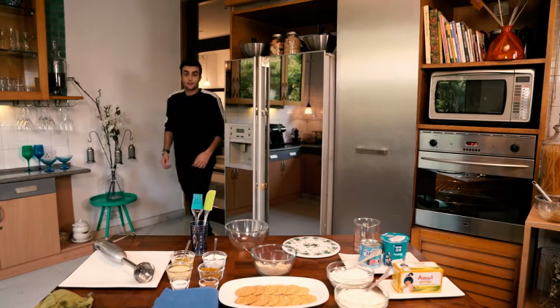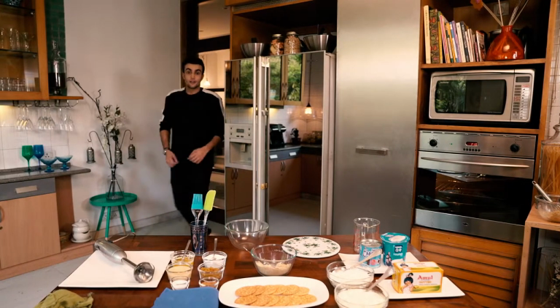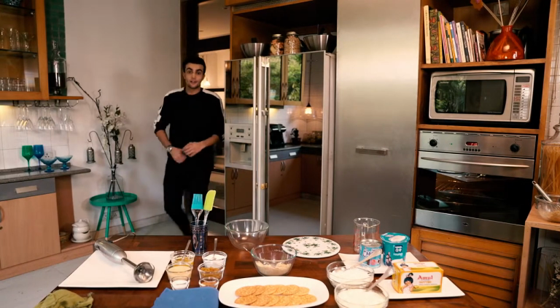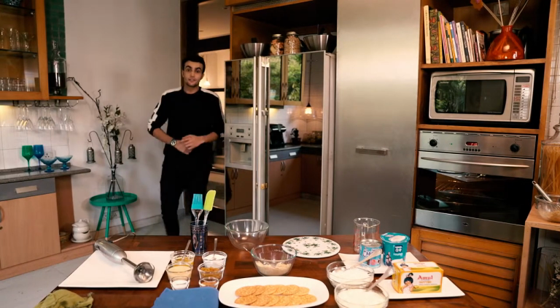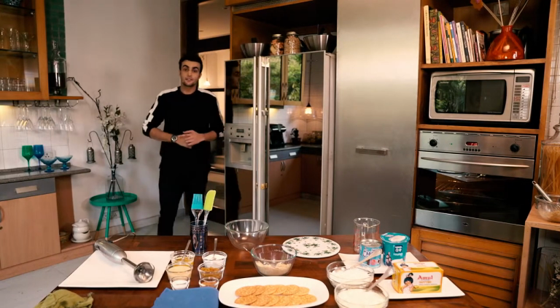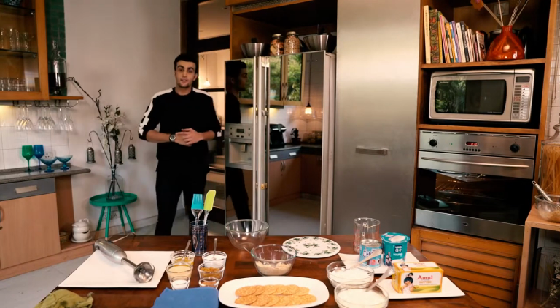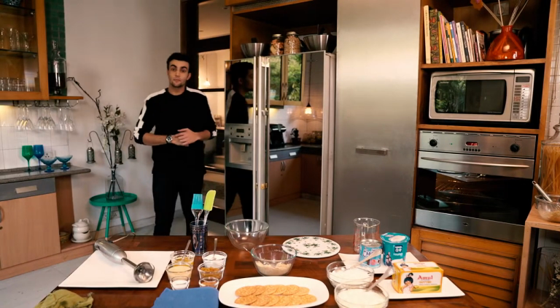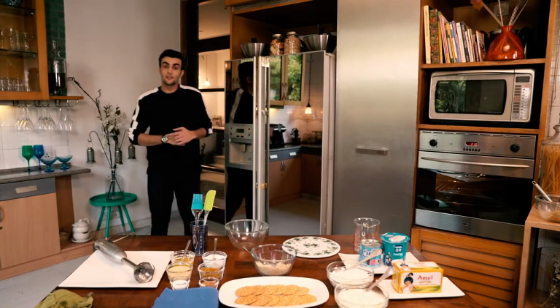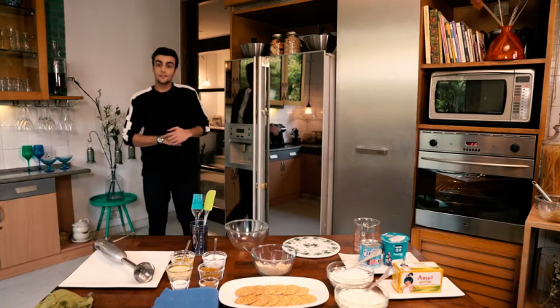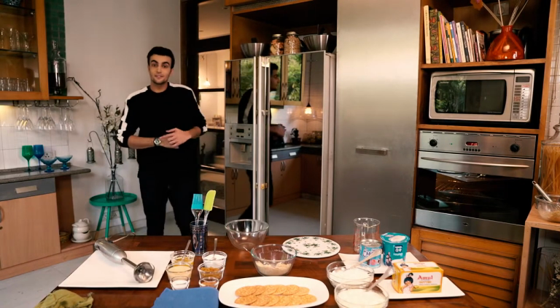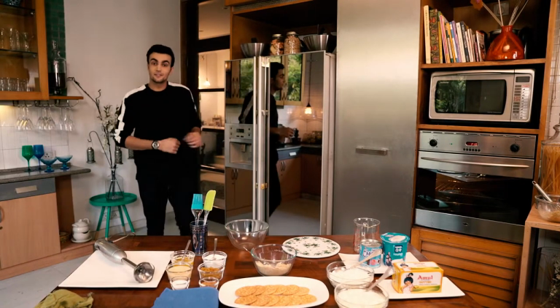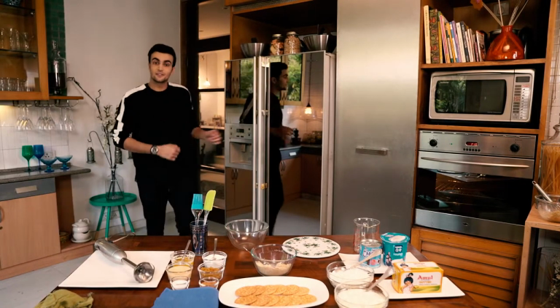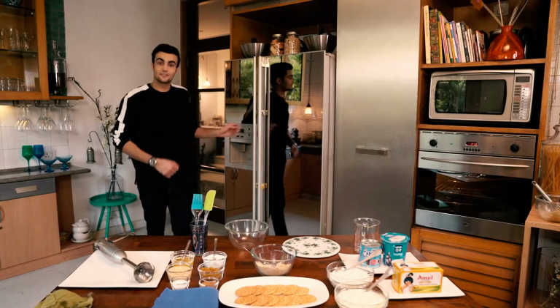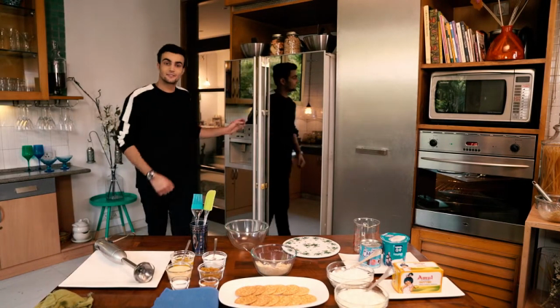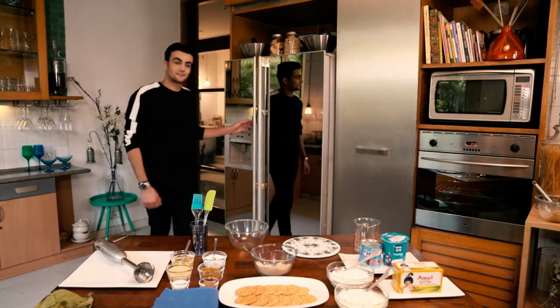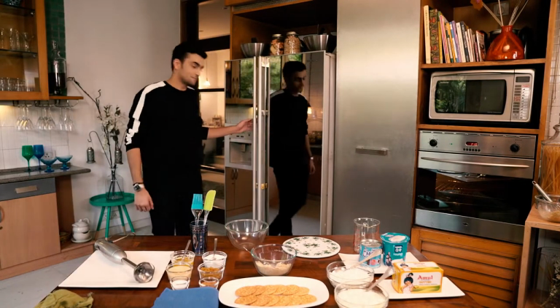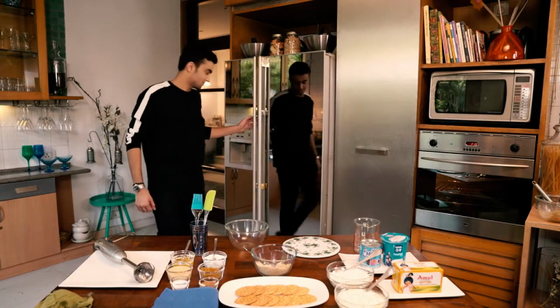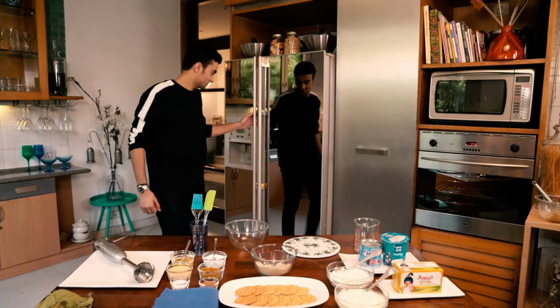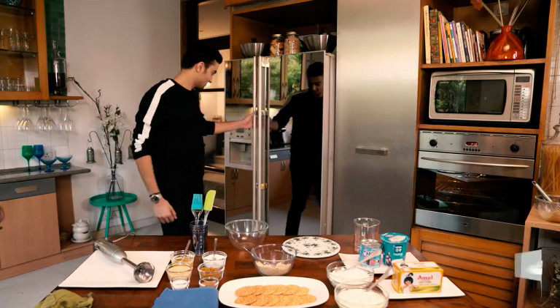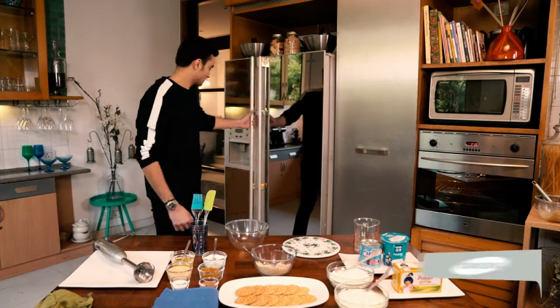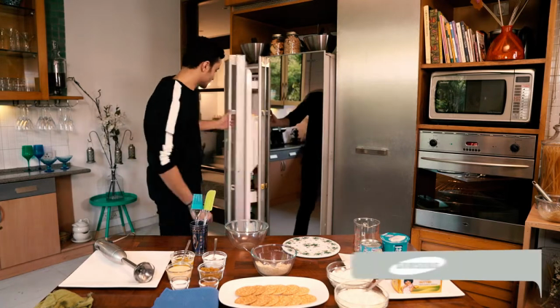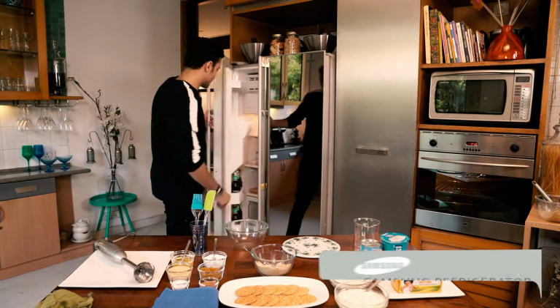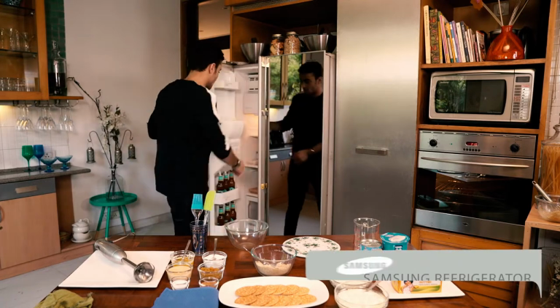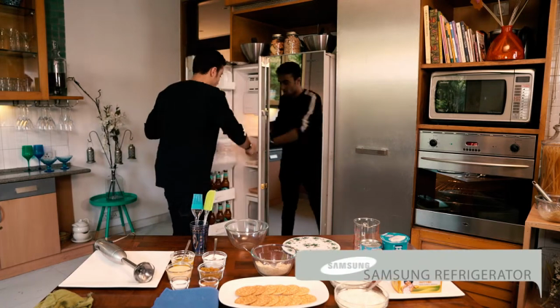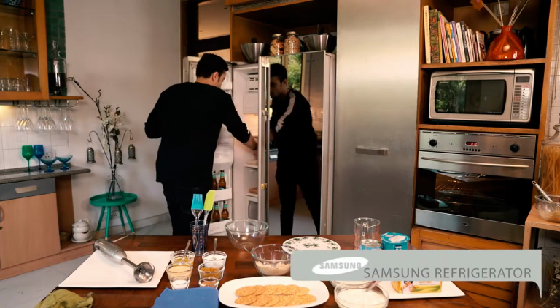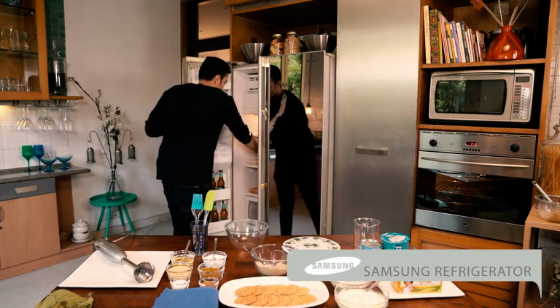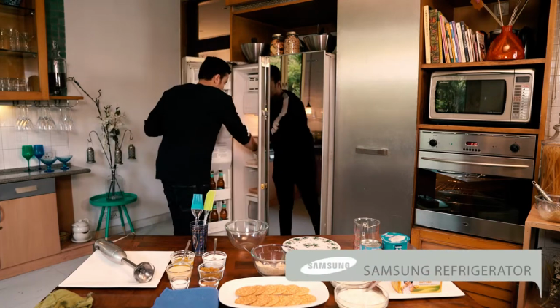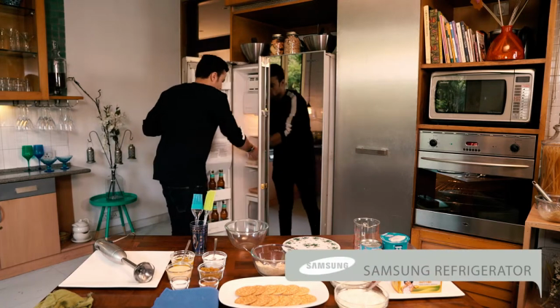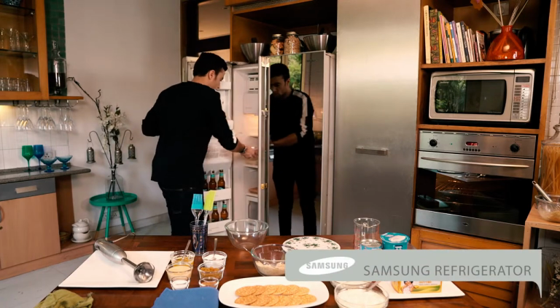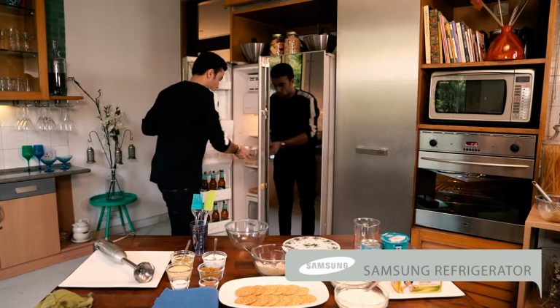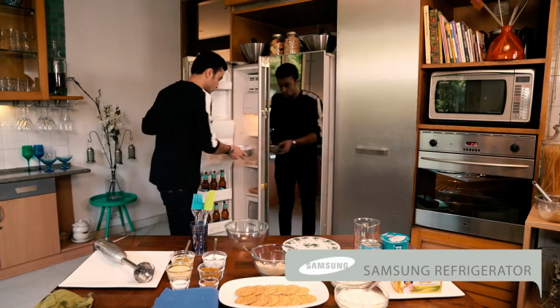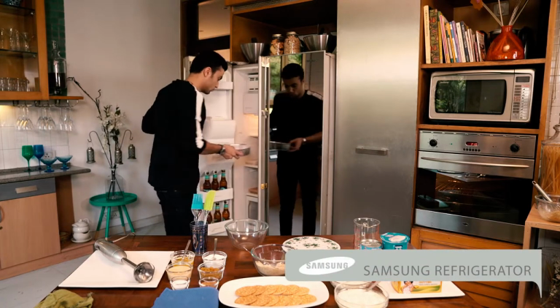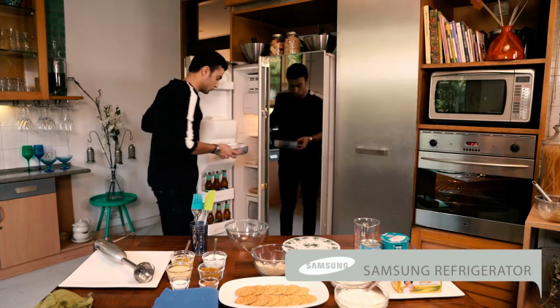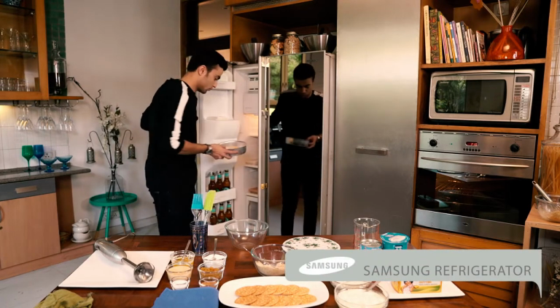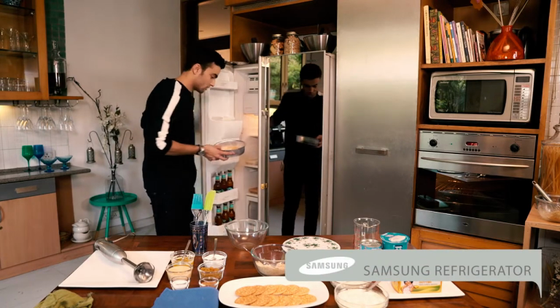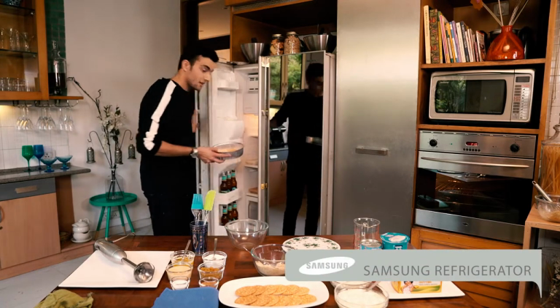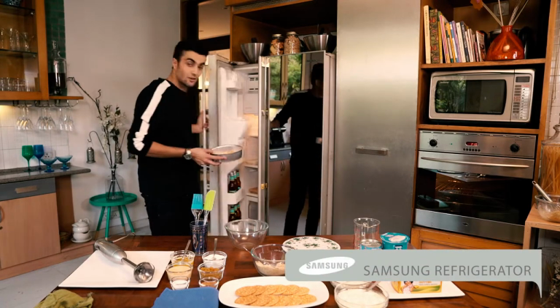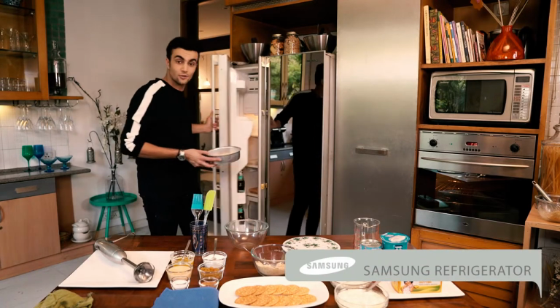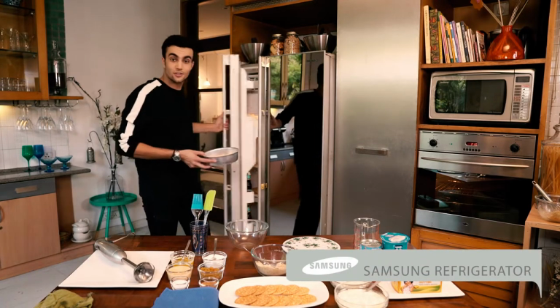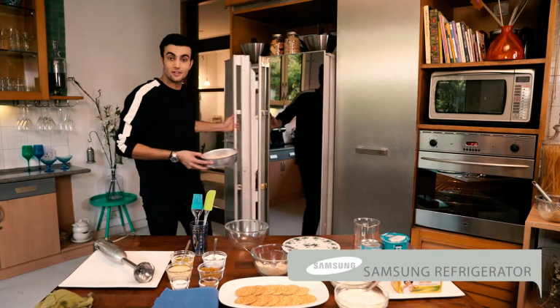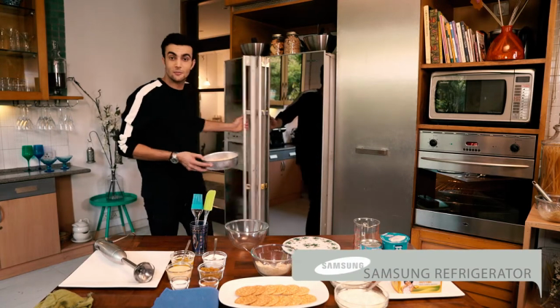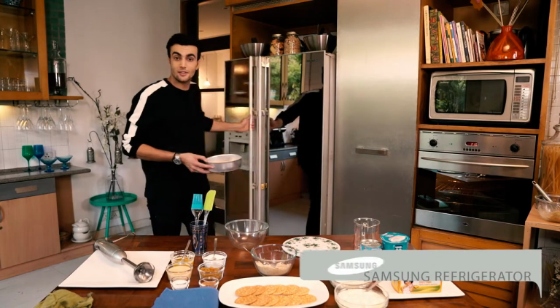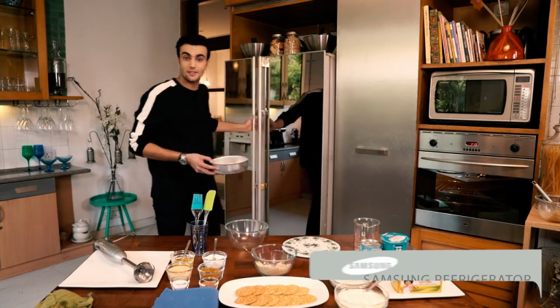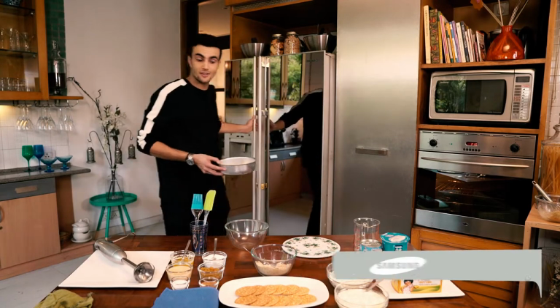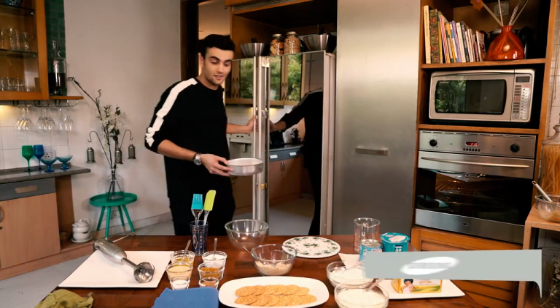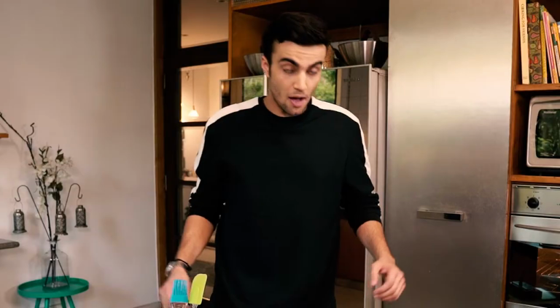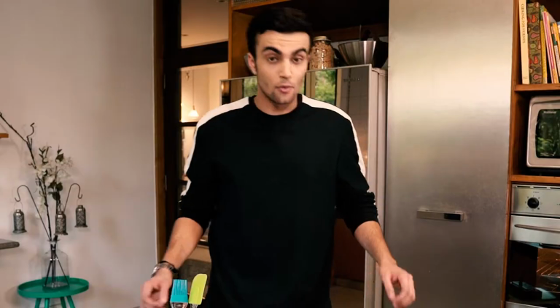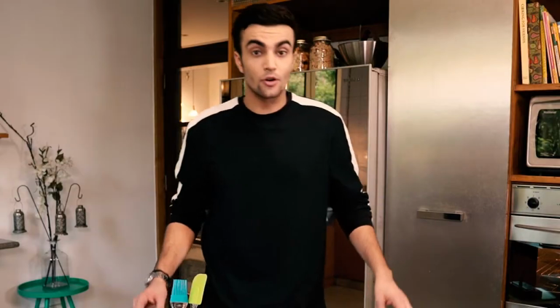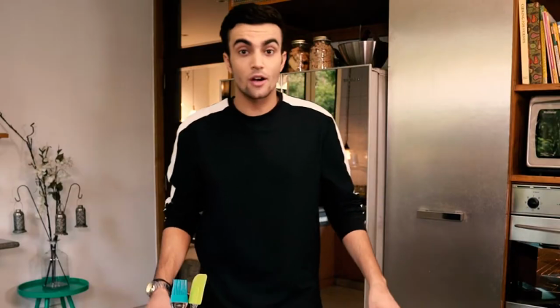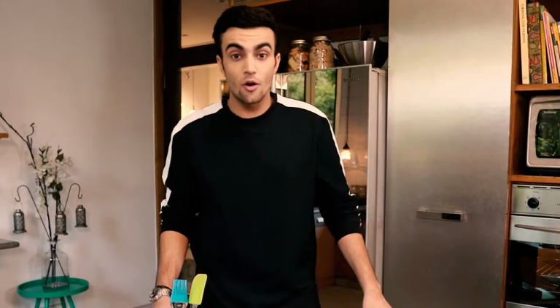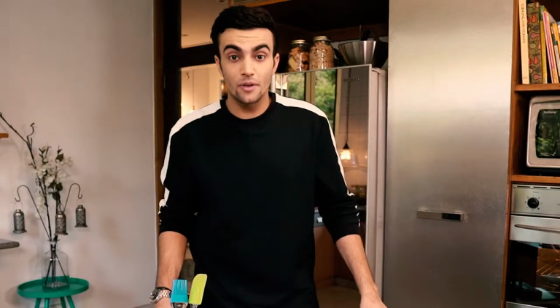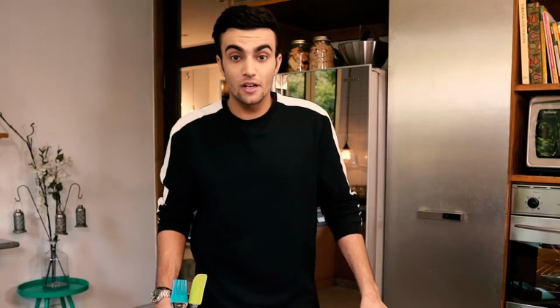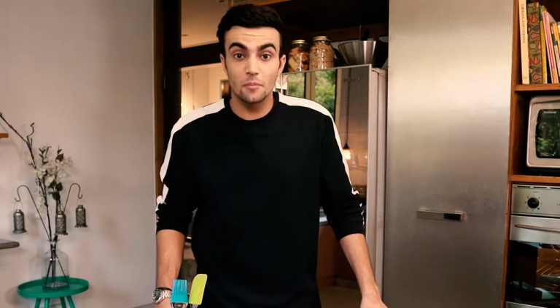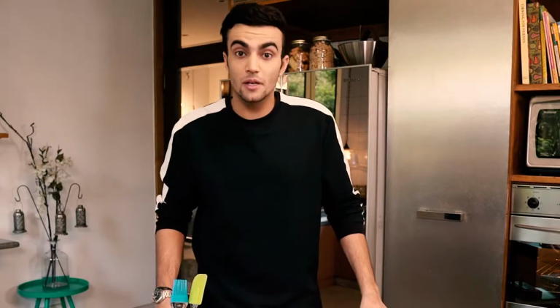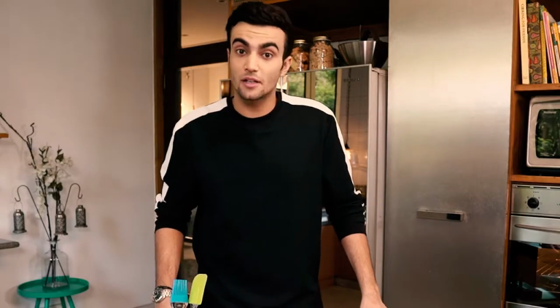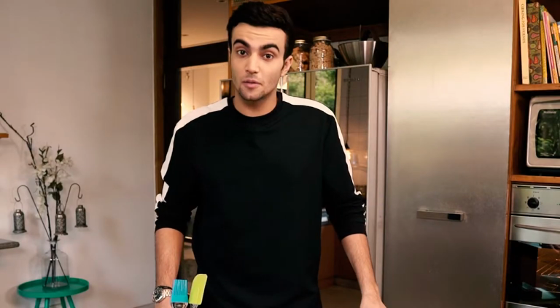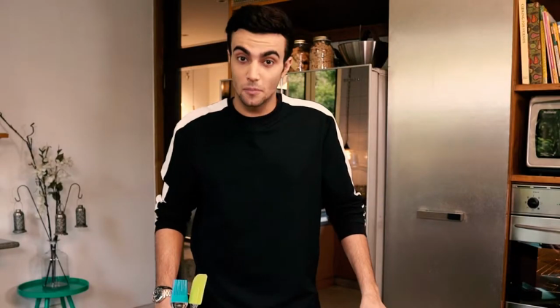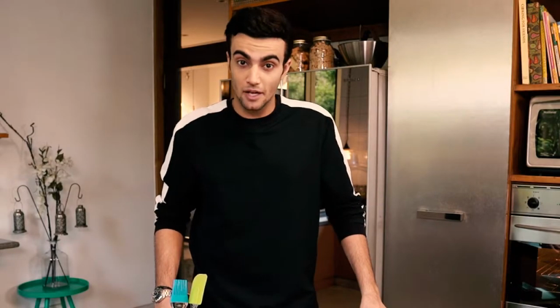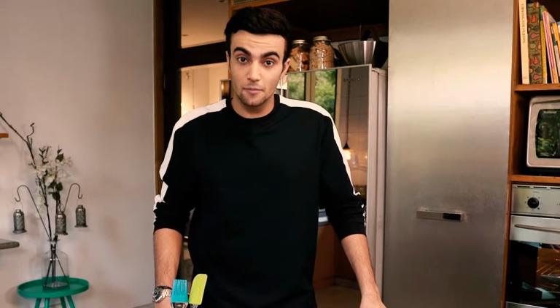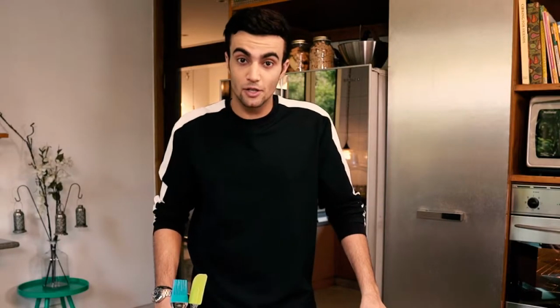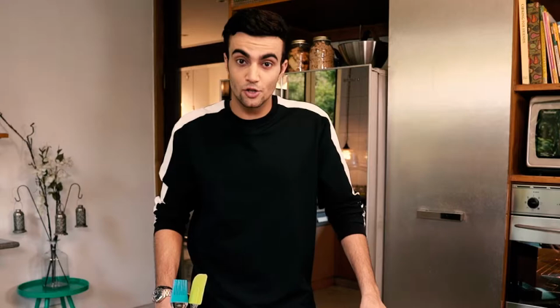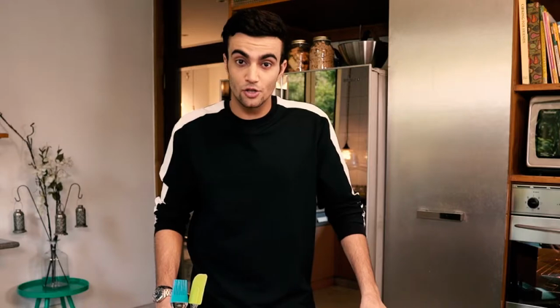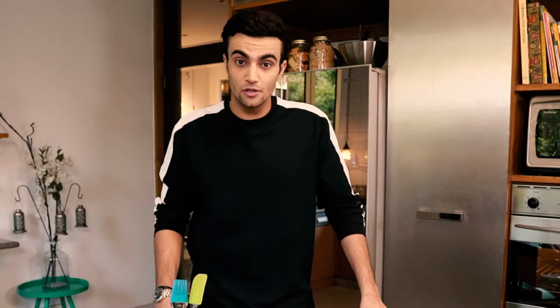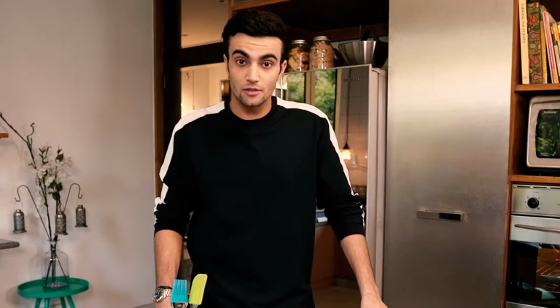I guess it's time, guys. That looks yummy. I am going to now begin making the main mixture.